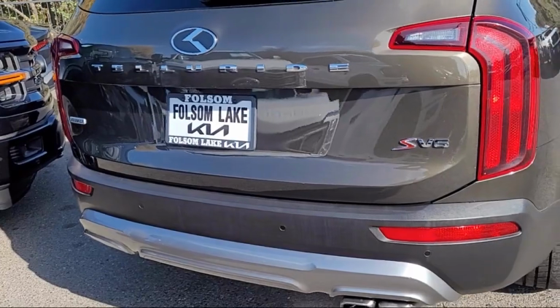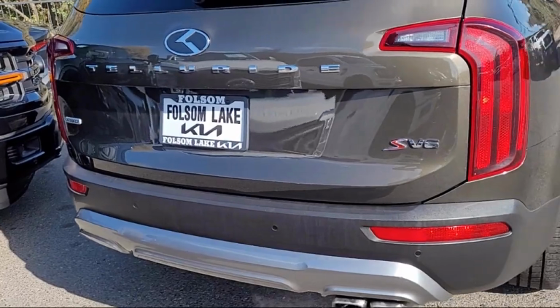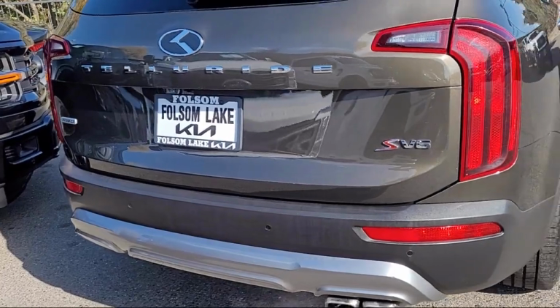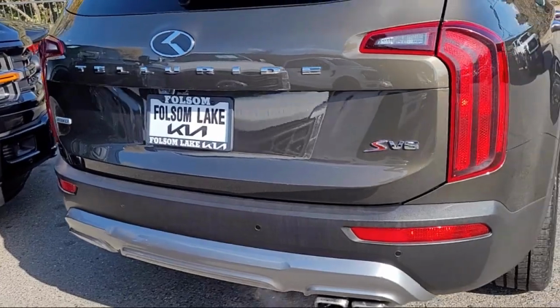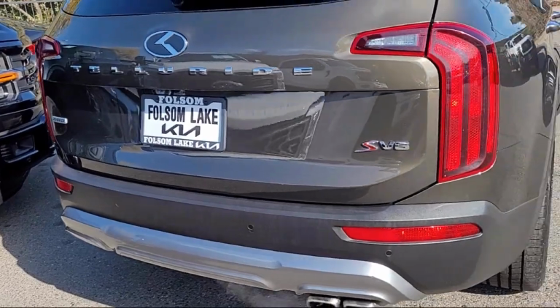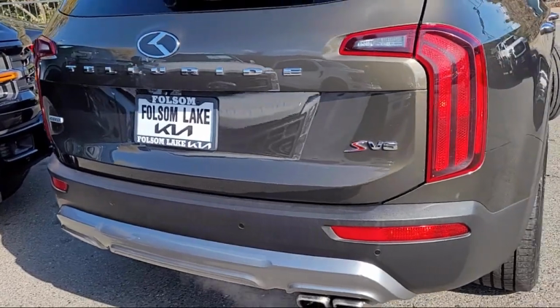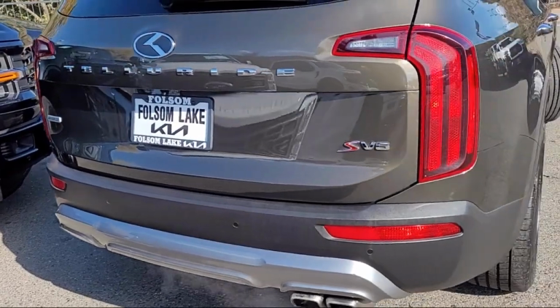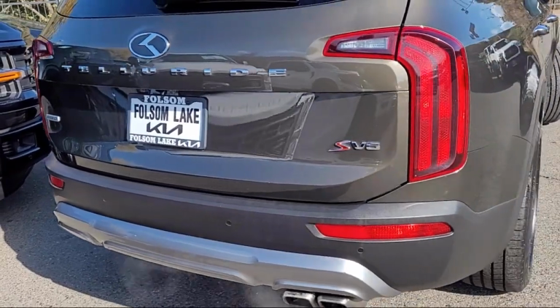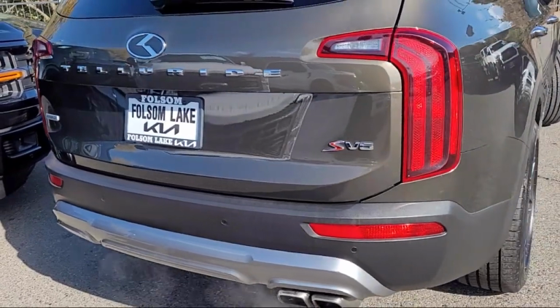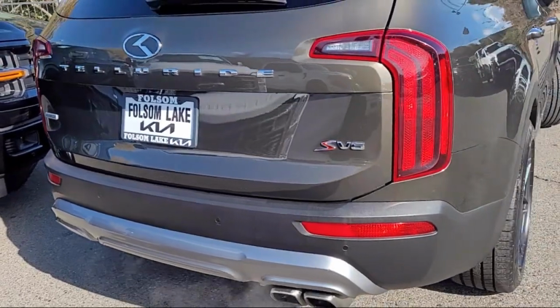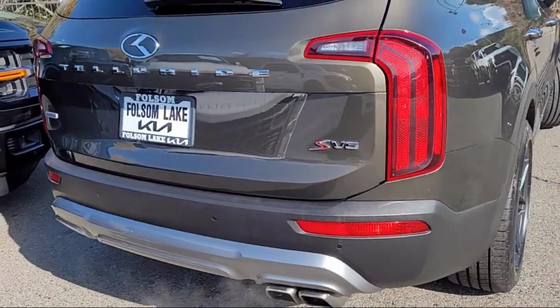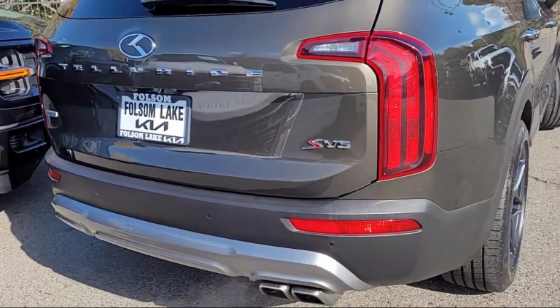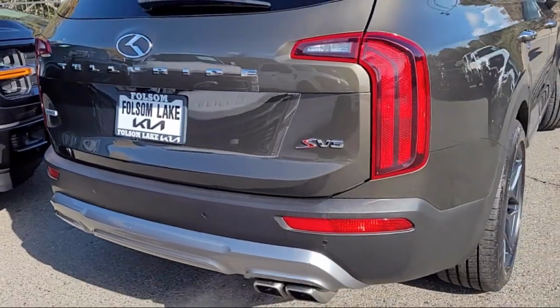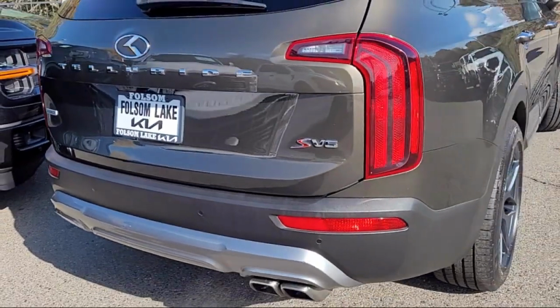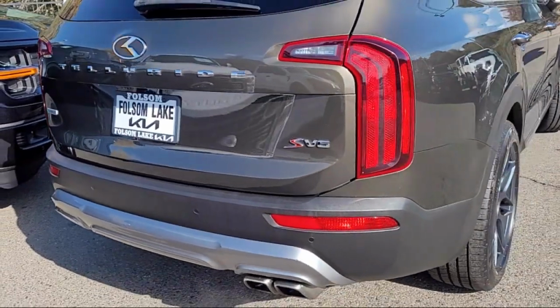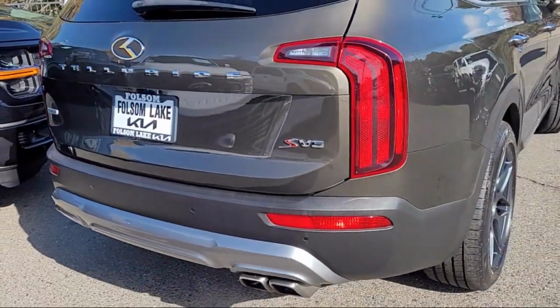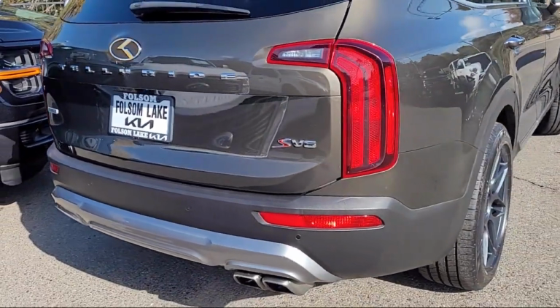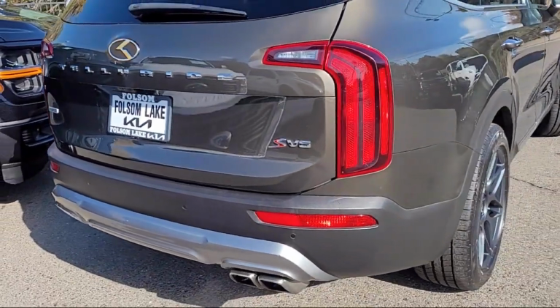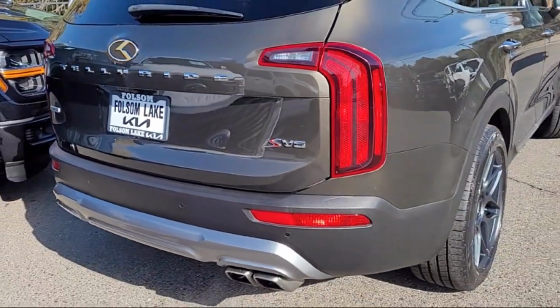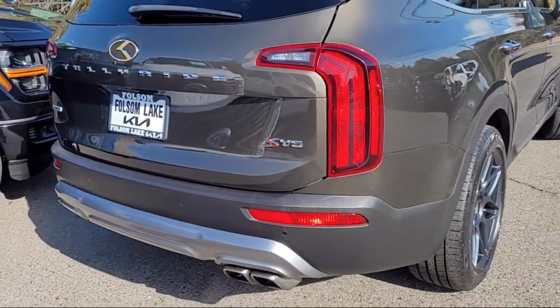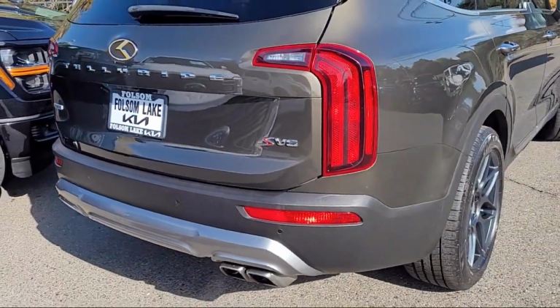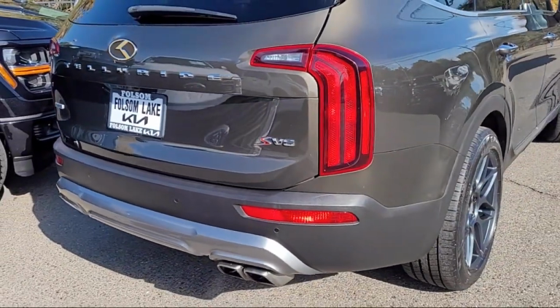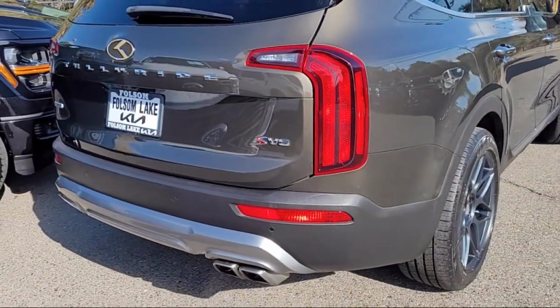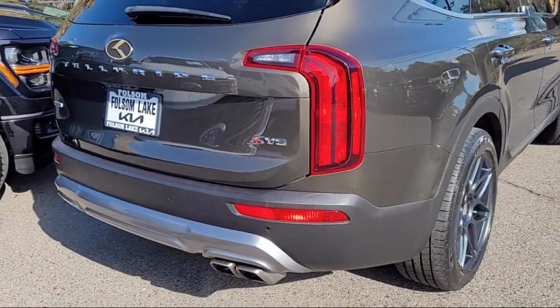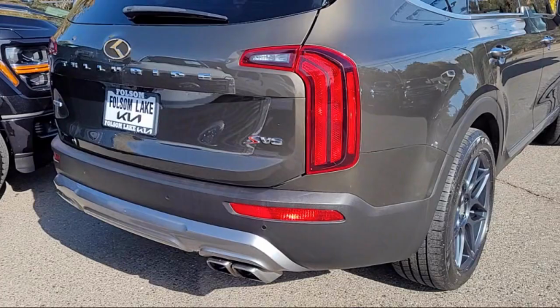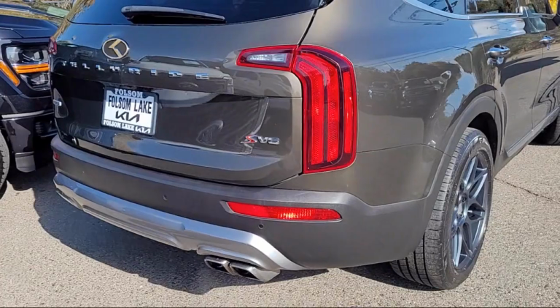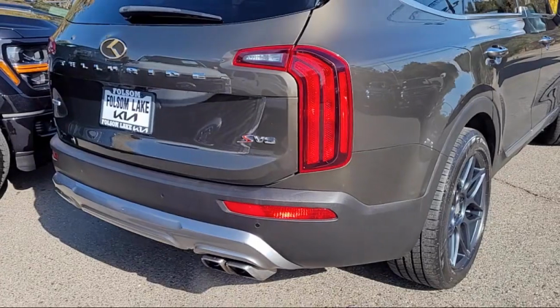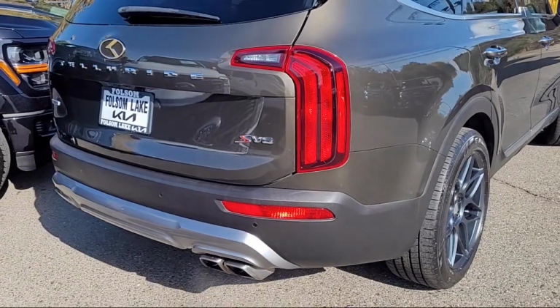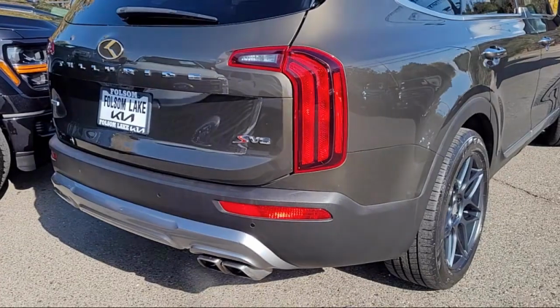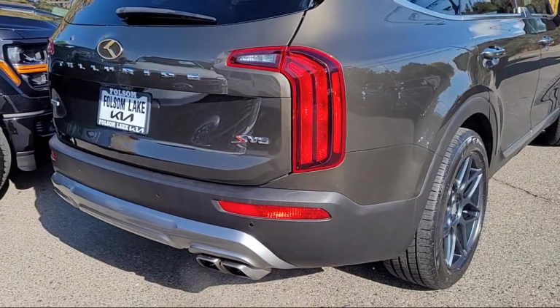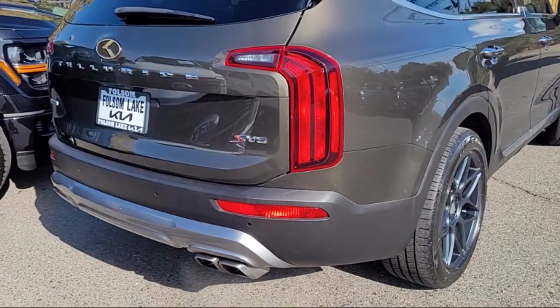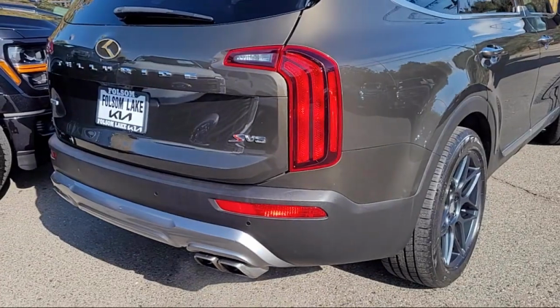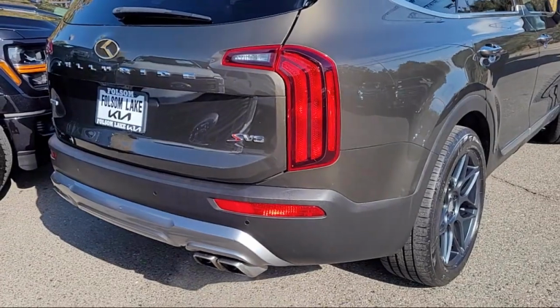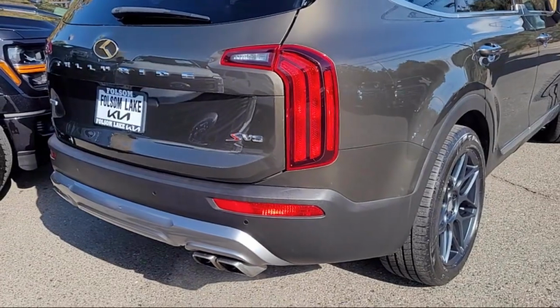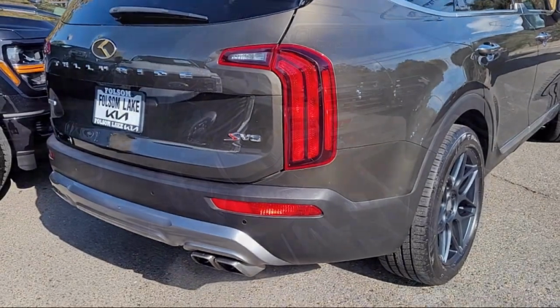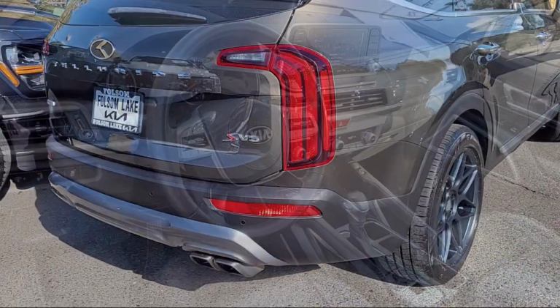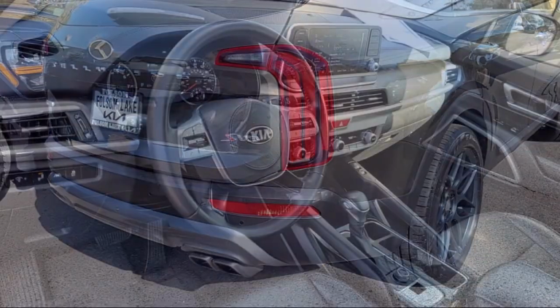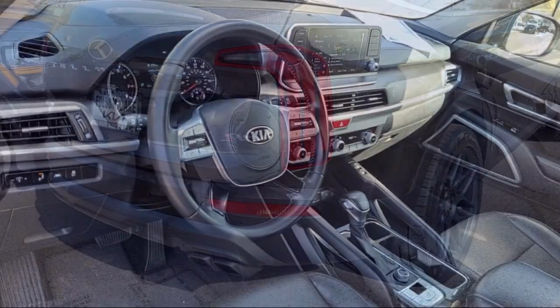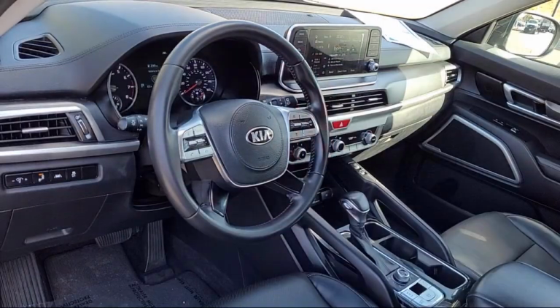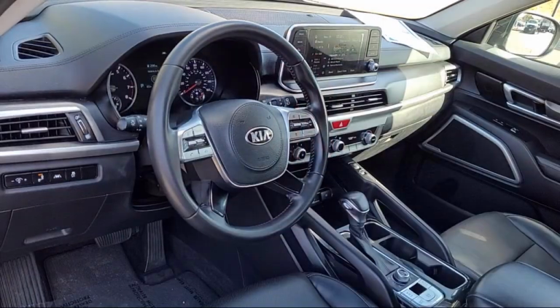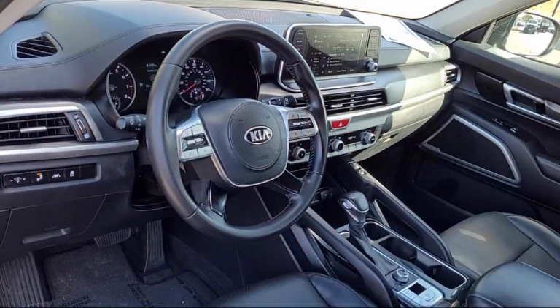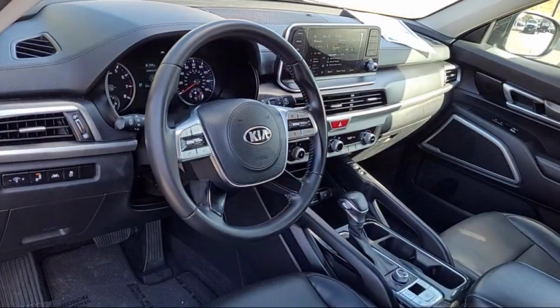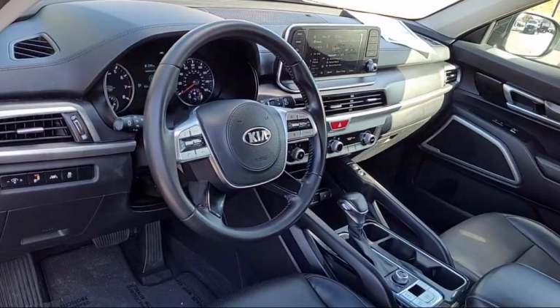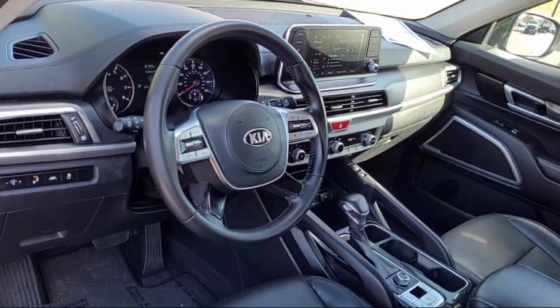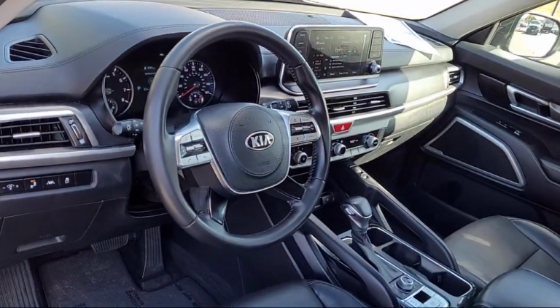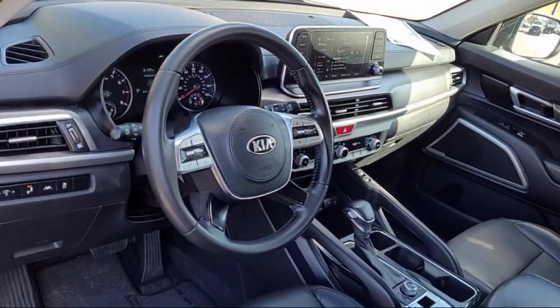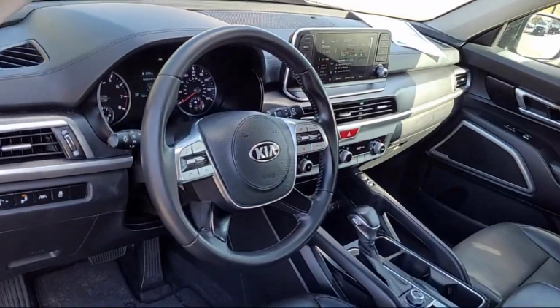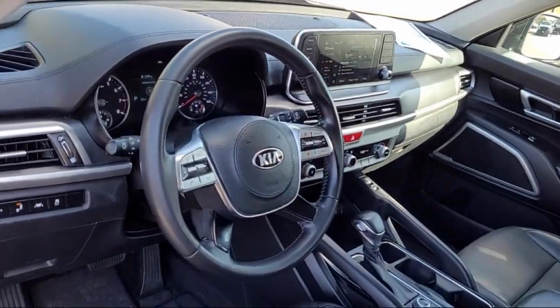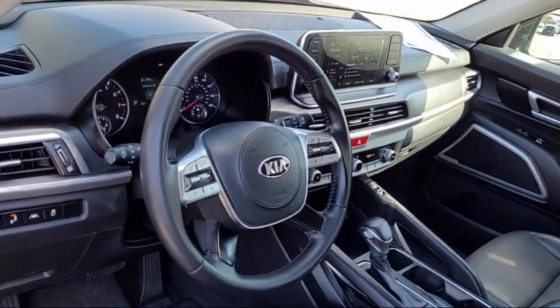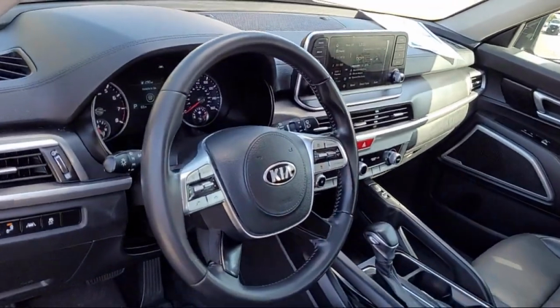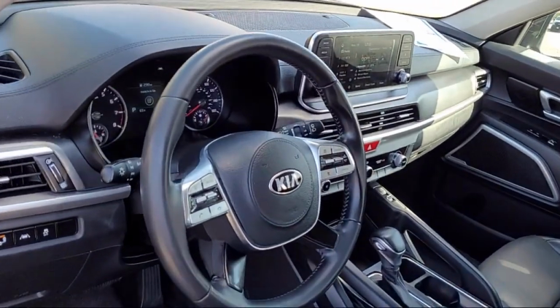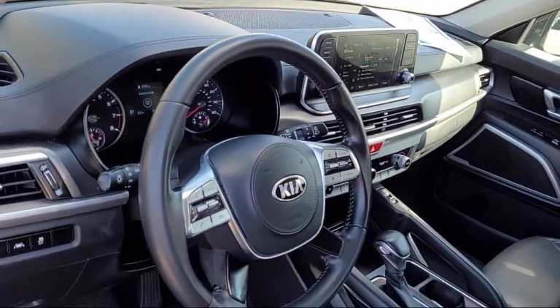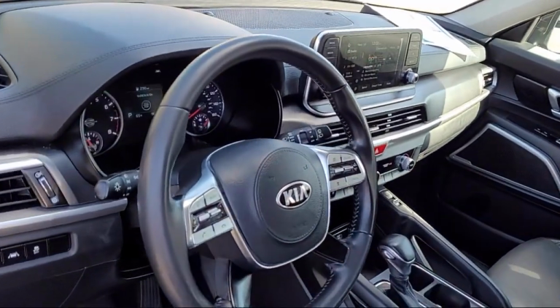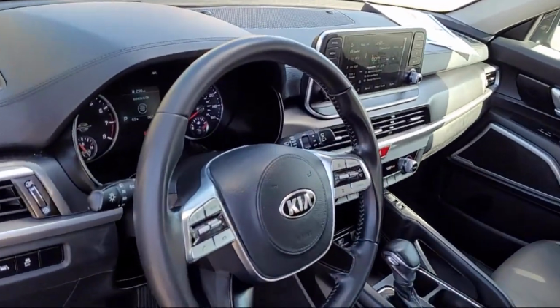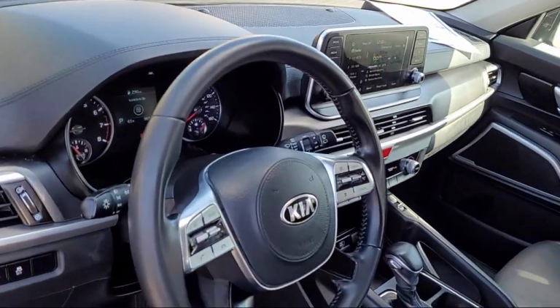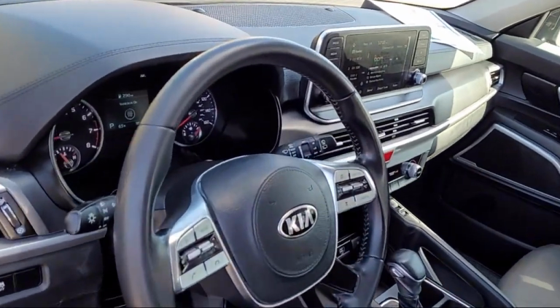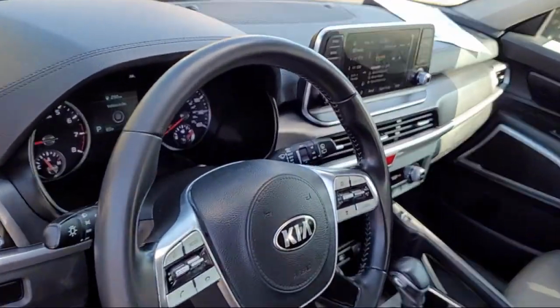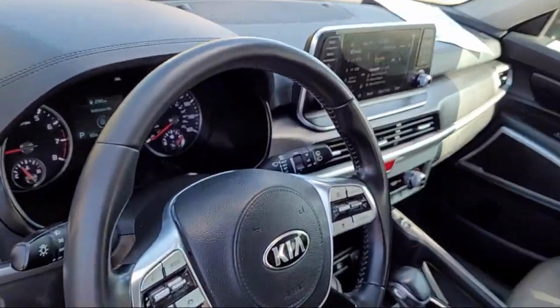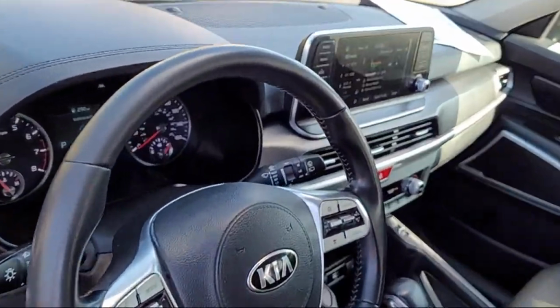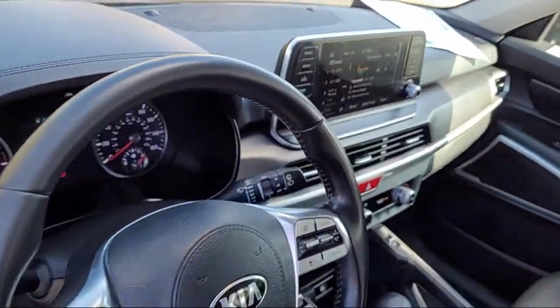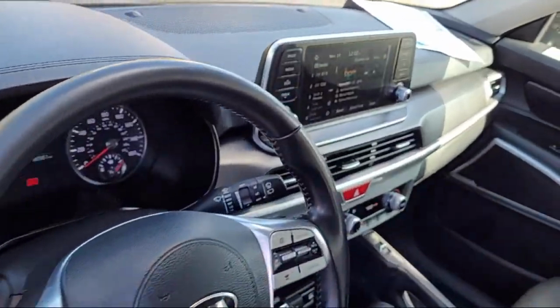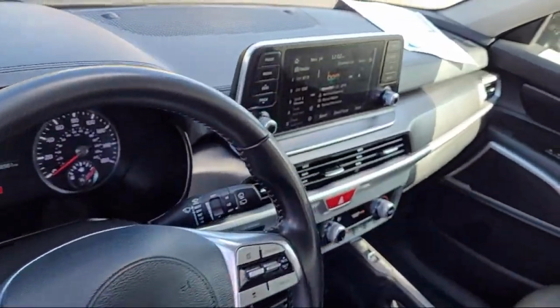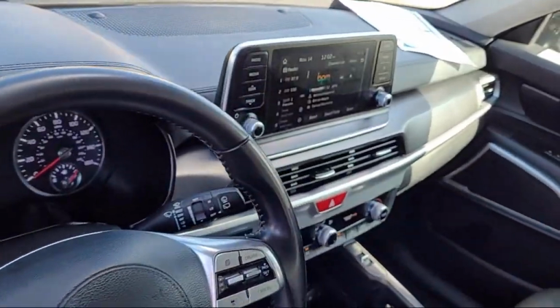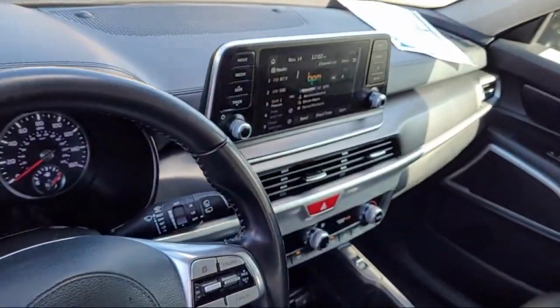Alloy wheels, keyless entry, speed sensing steering, steering wheel controls, and much more.